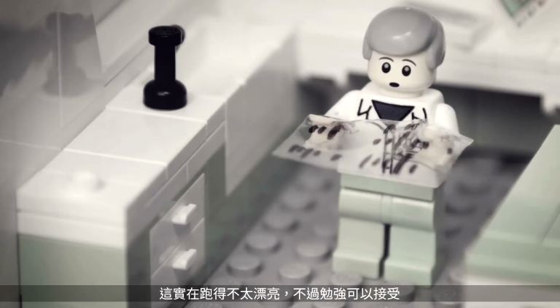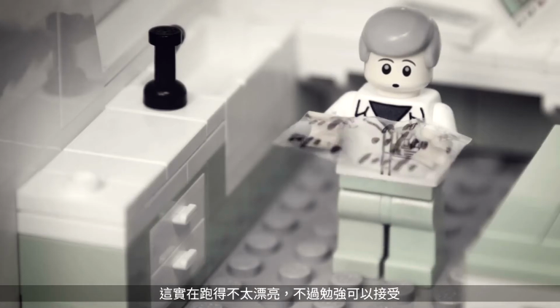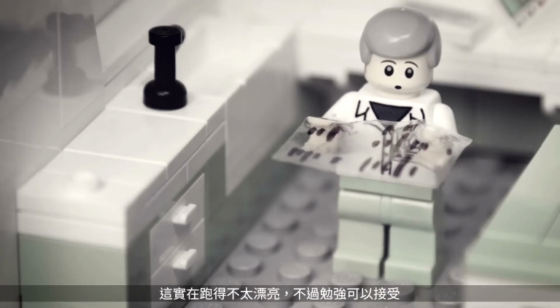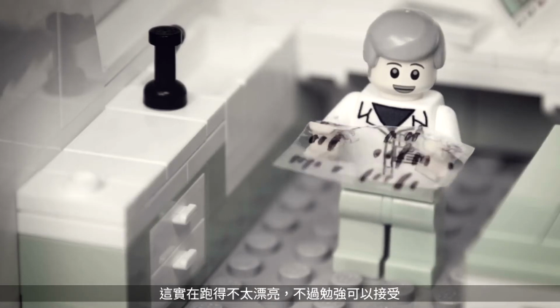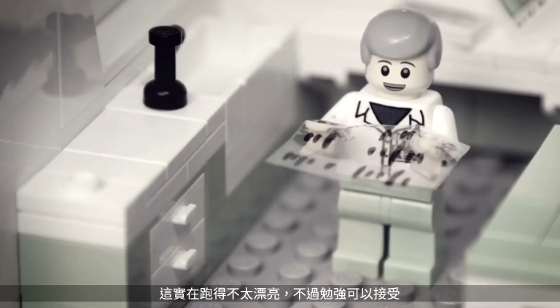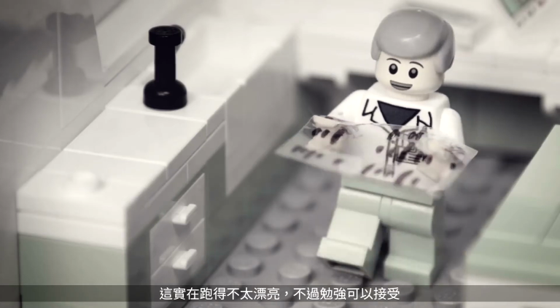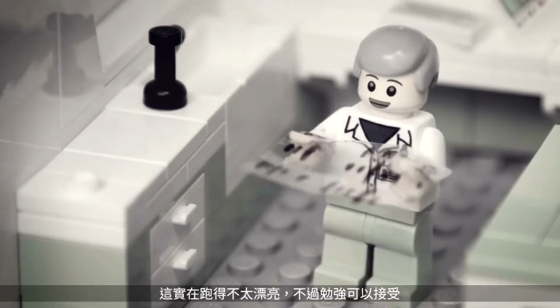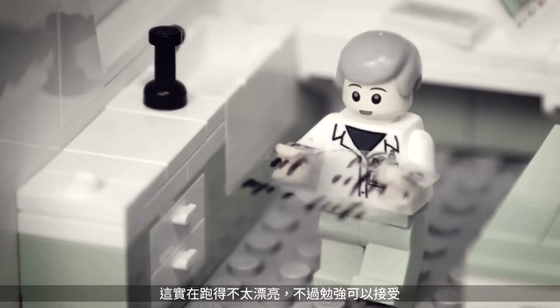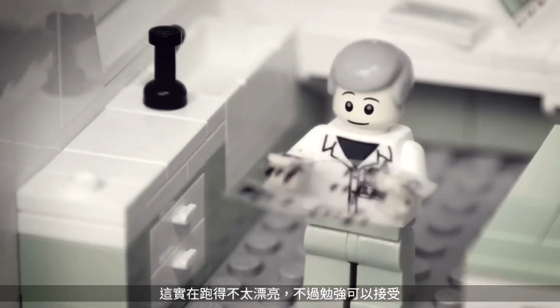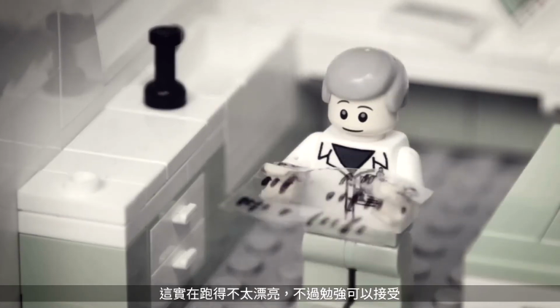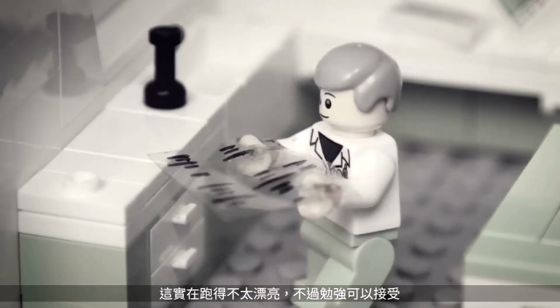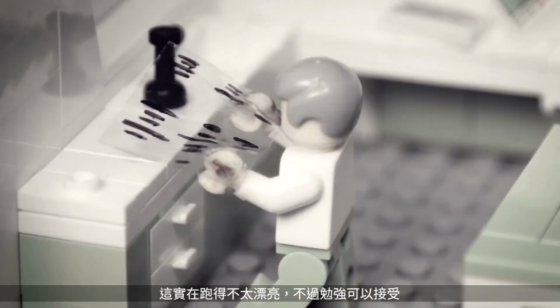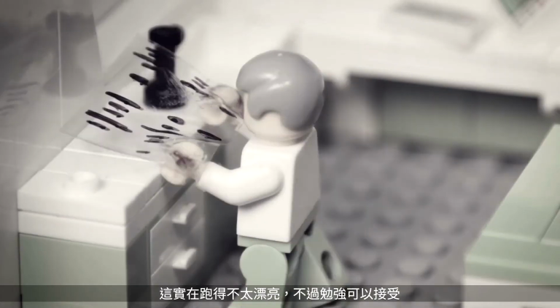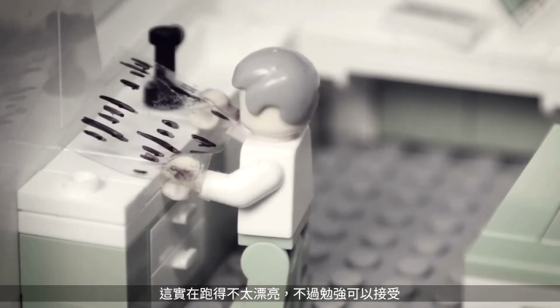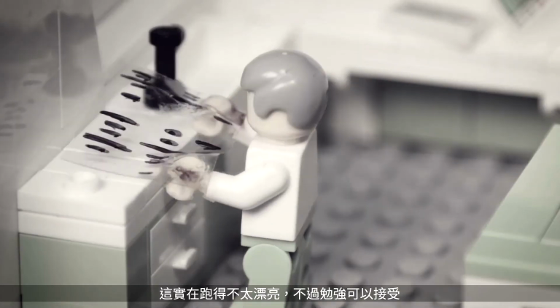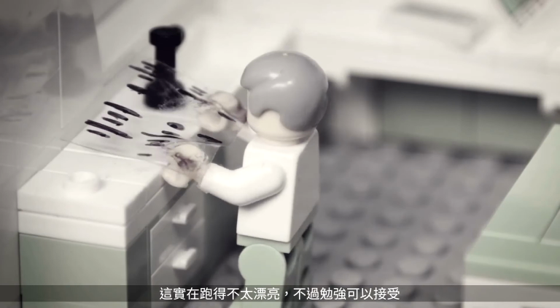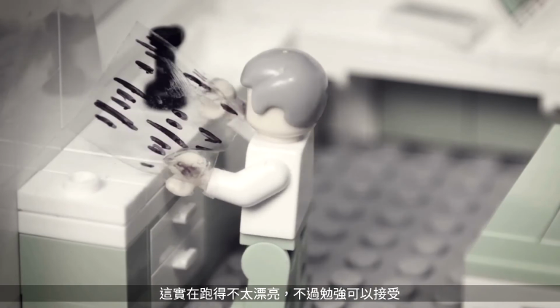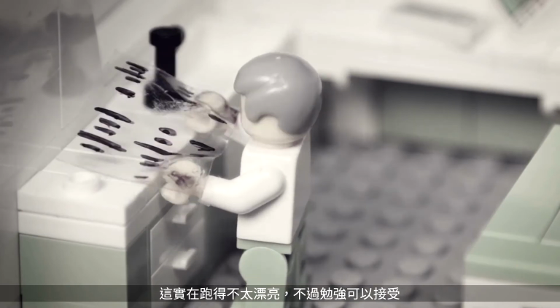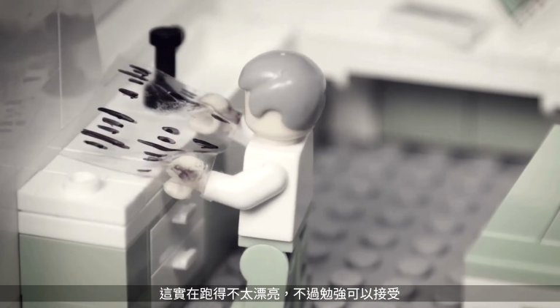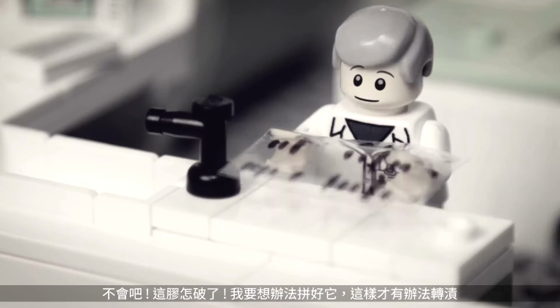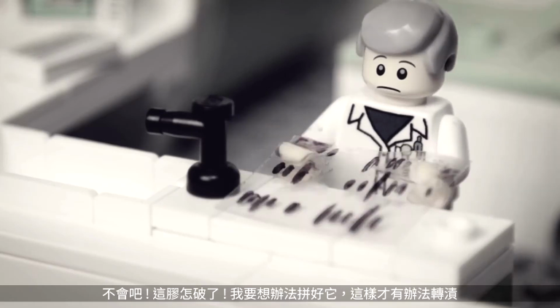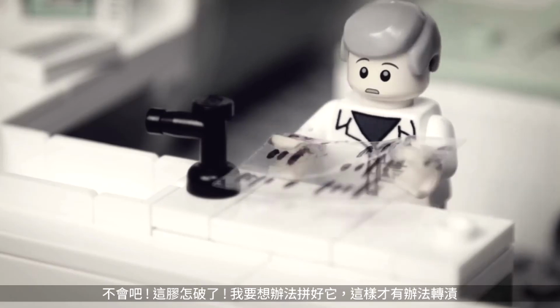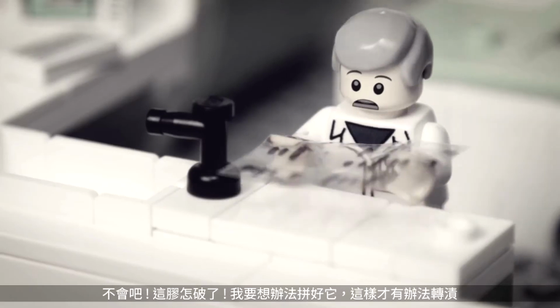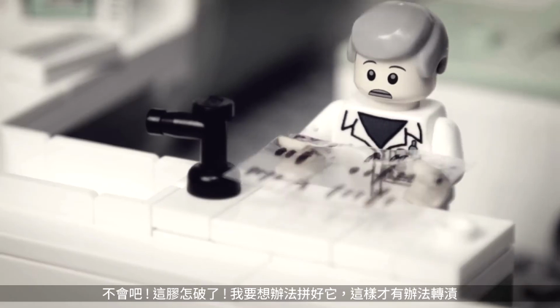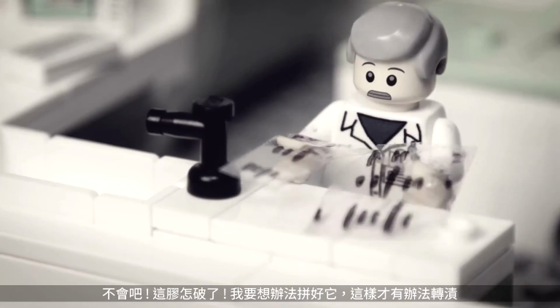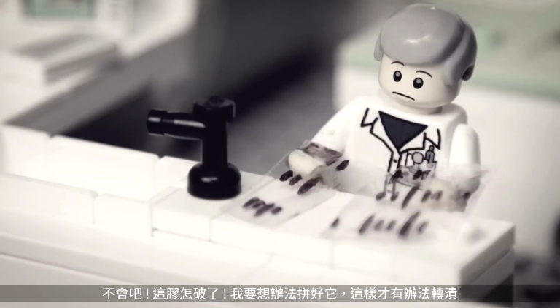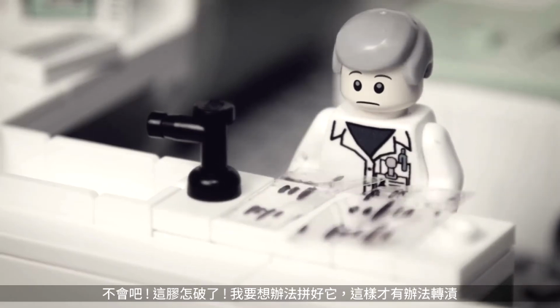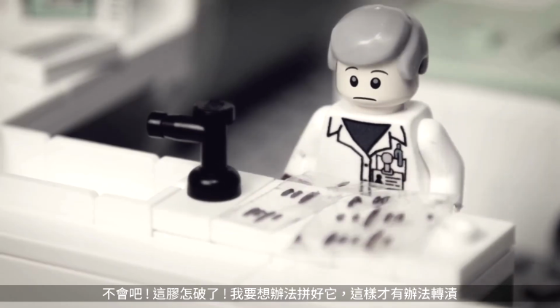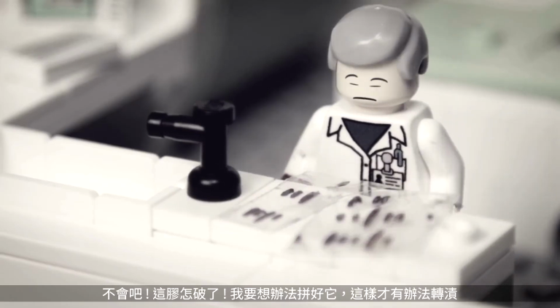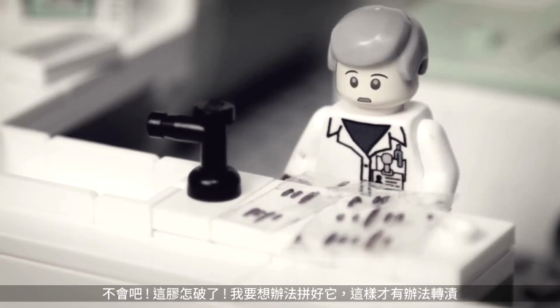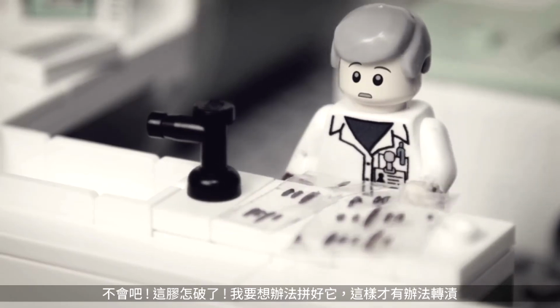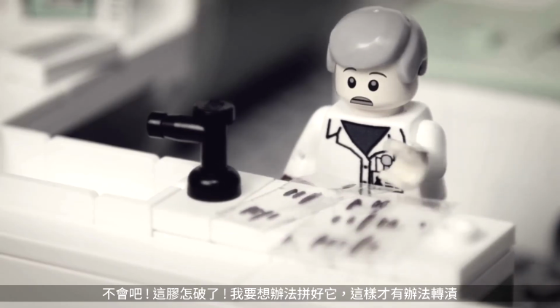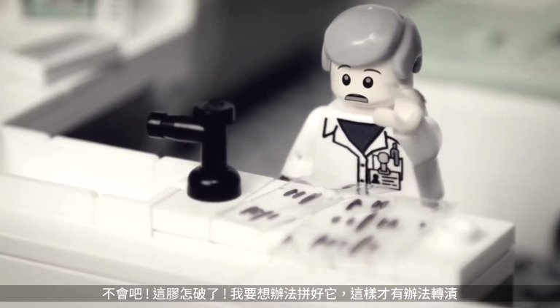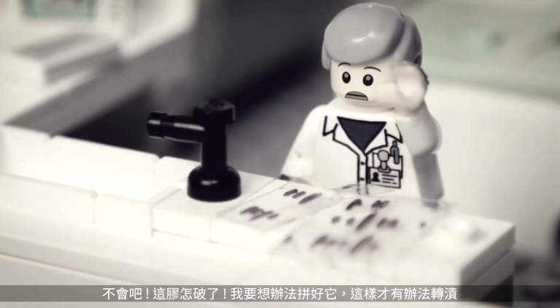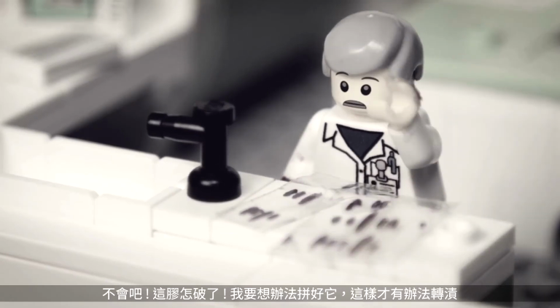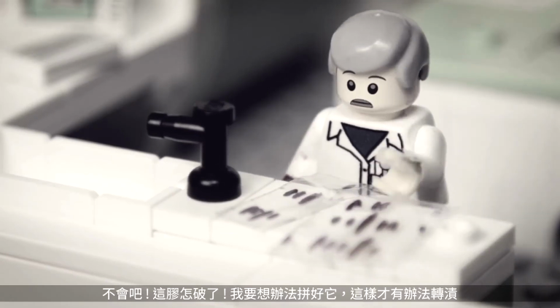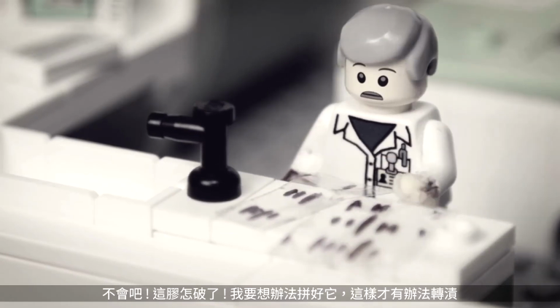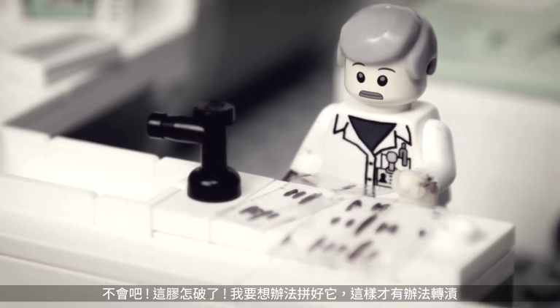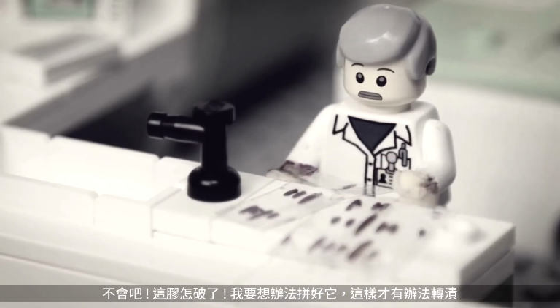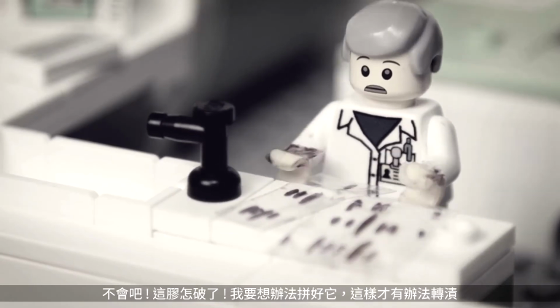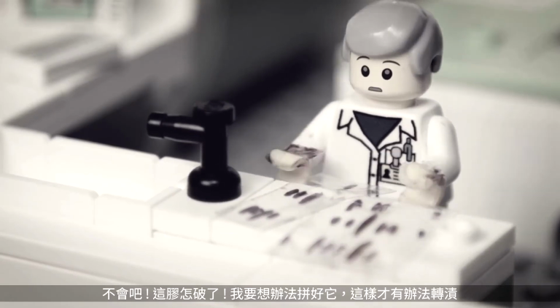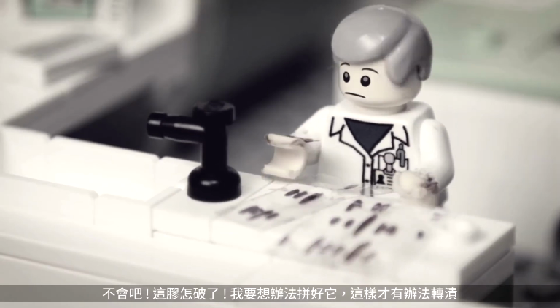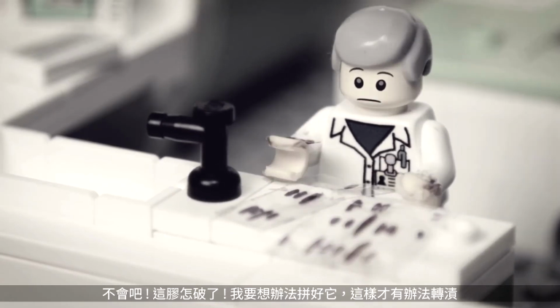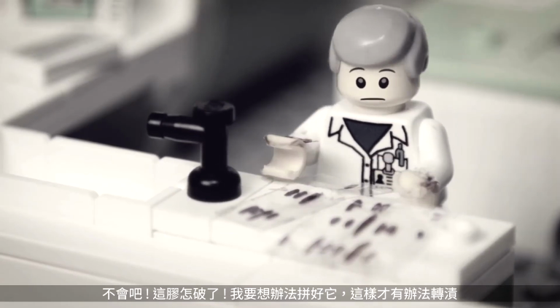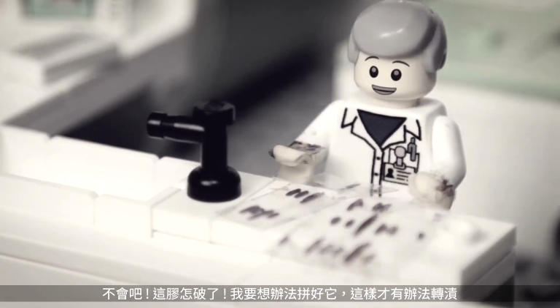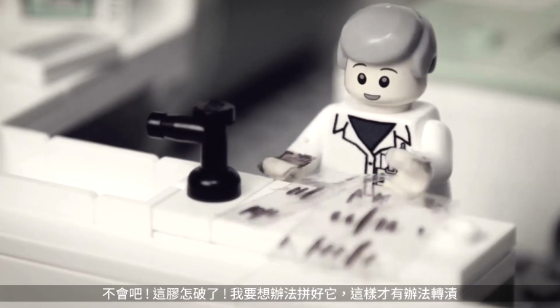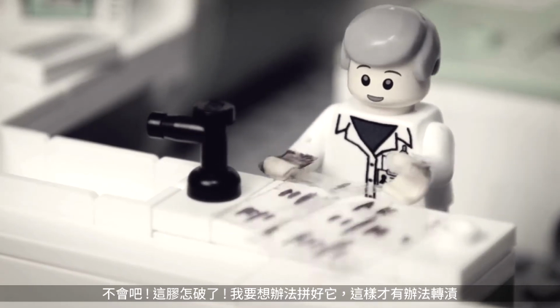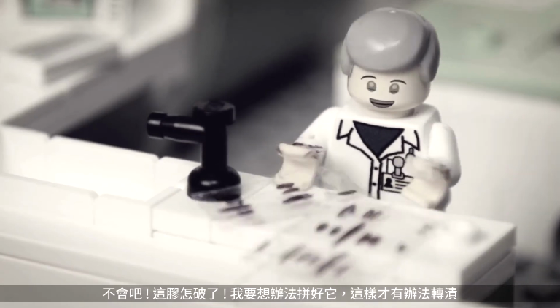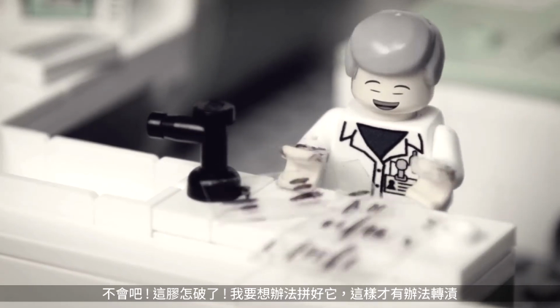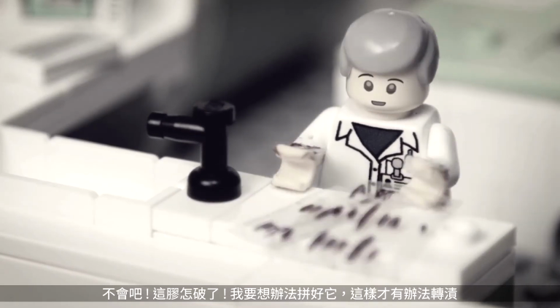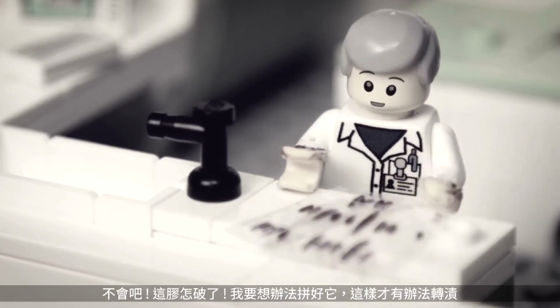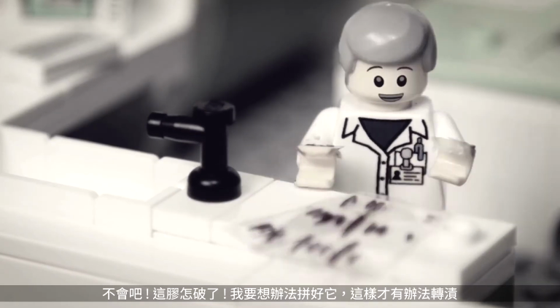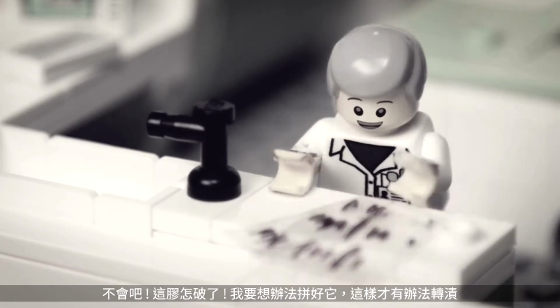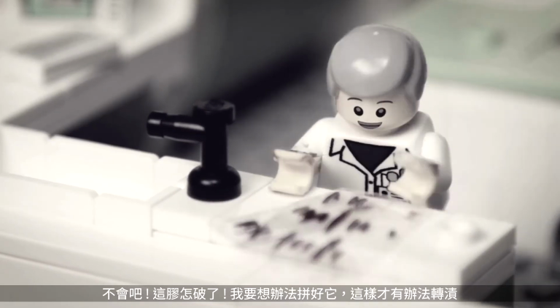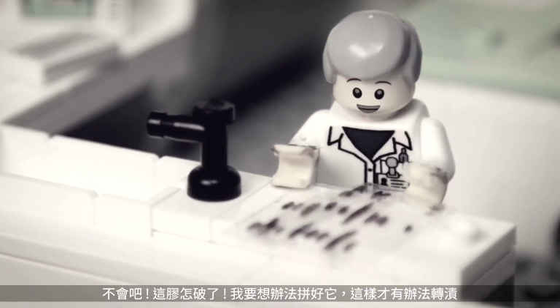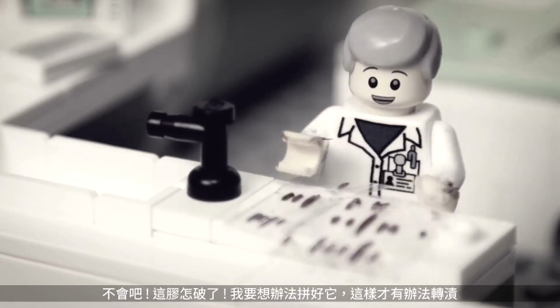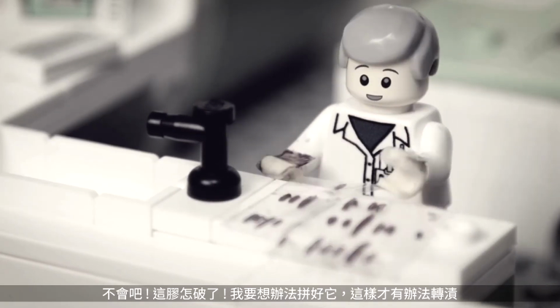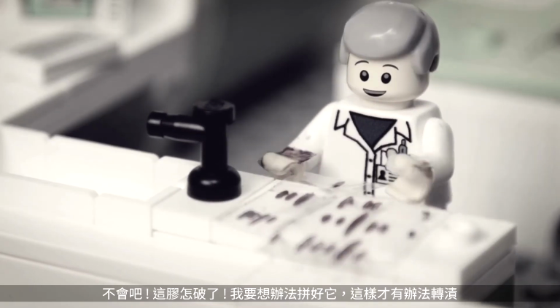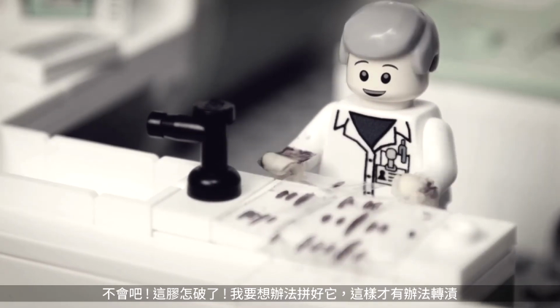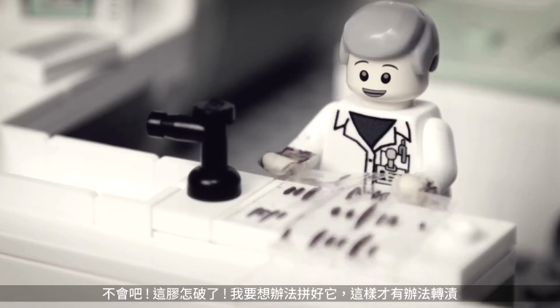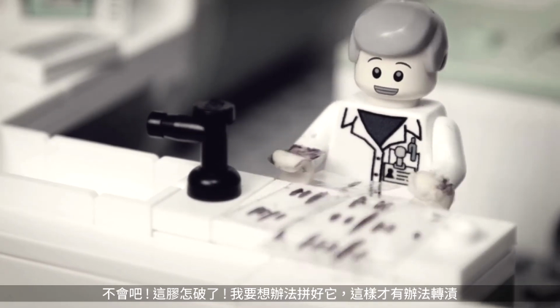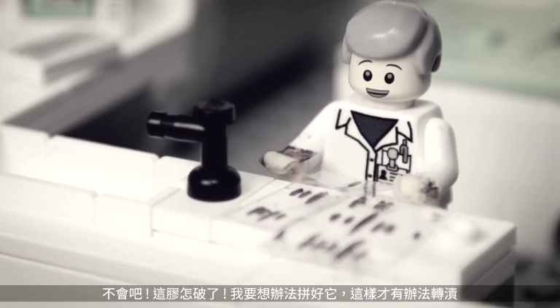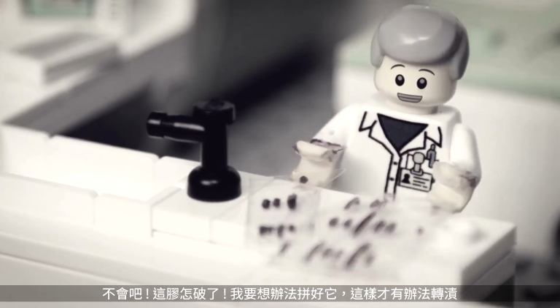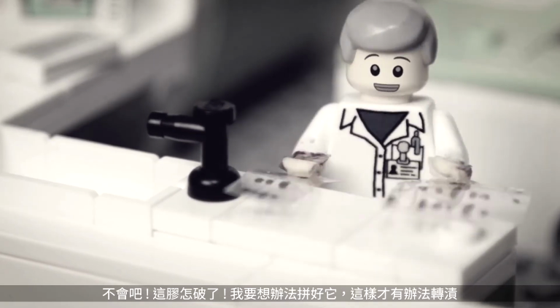Bands are a little streaky, but it'll do. The gel is tearing — got to try to put it back together for the transfer.